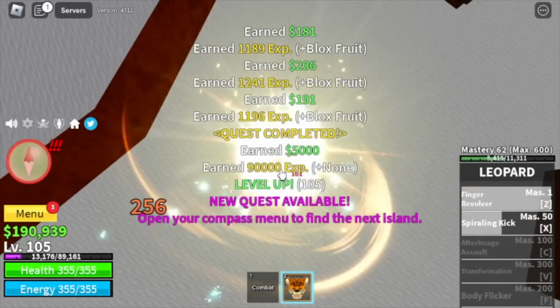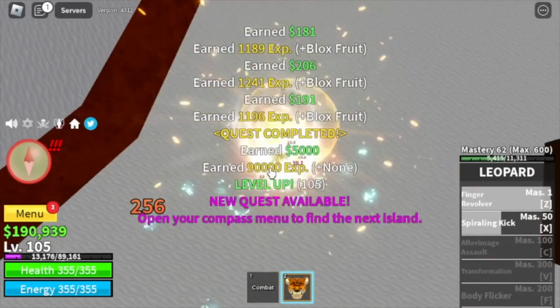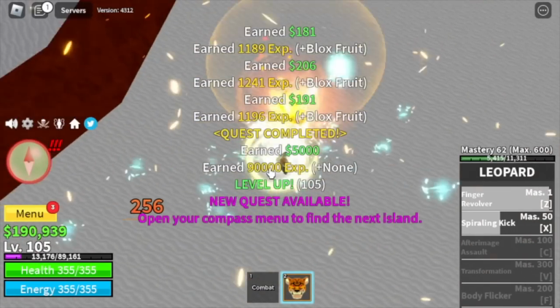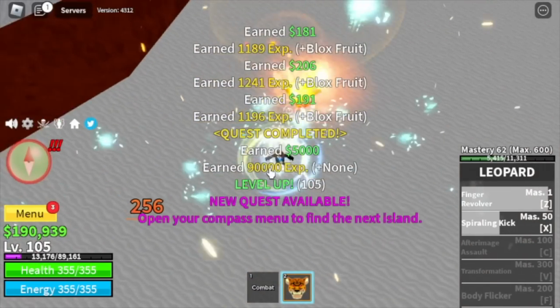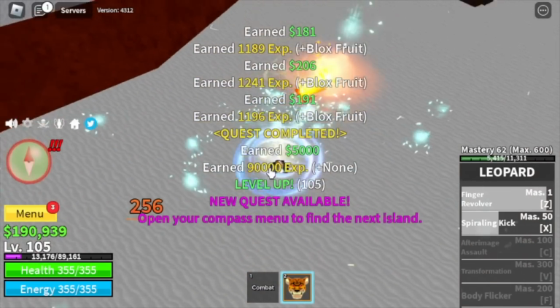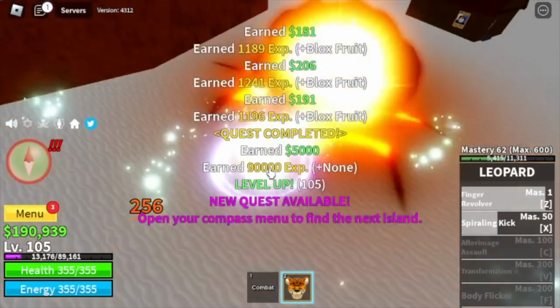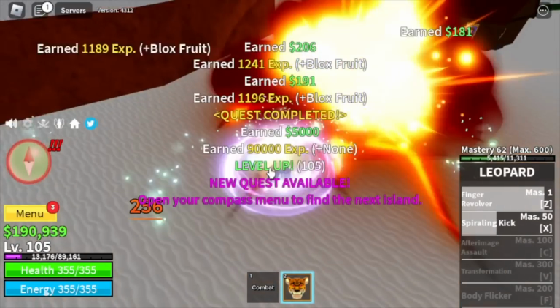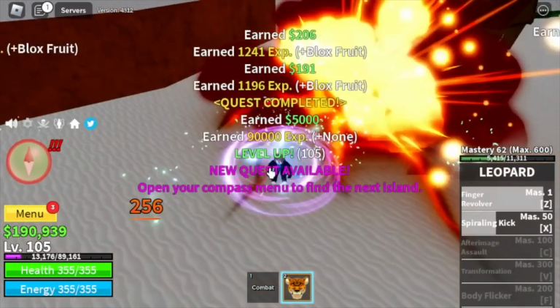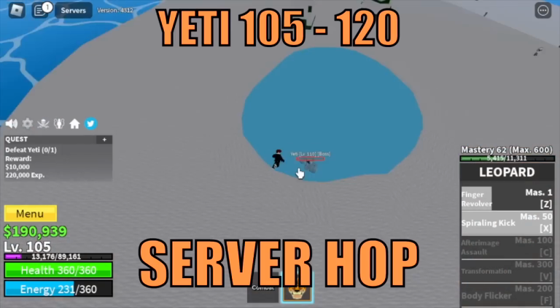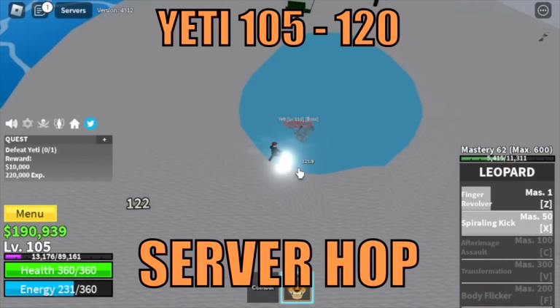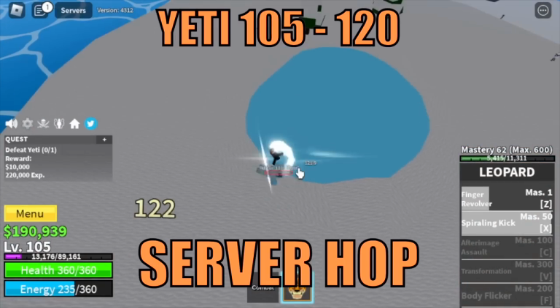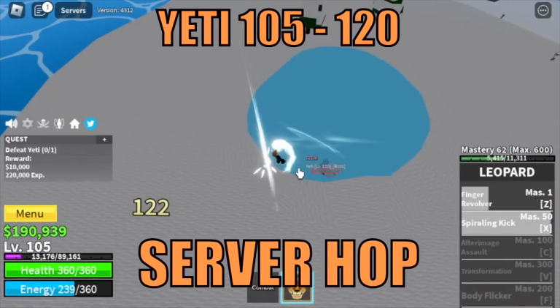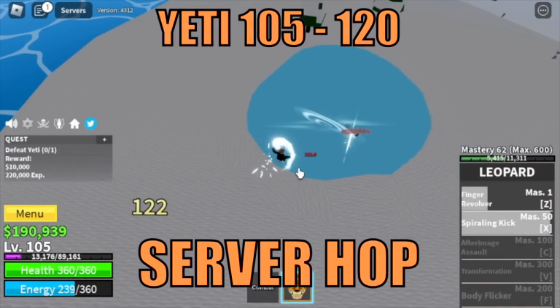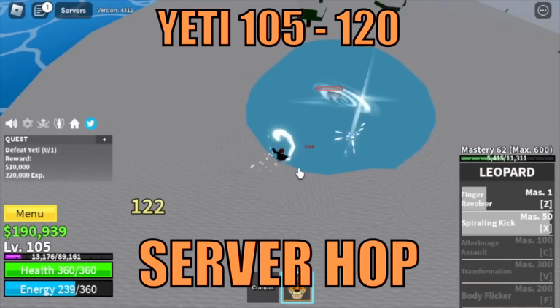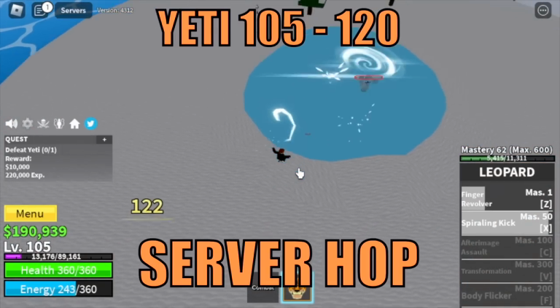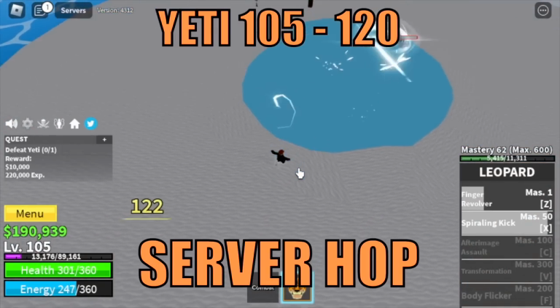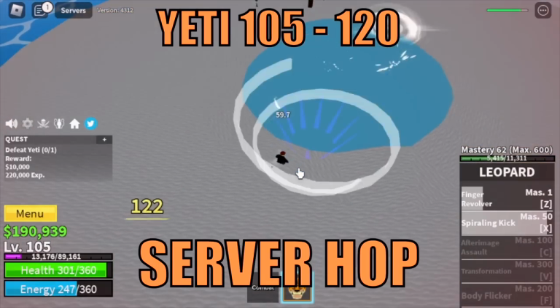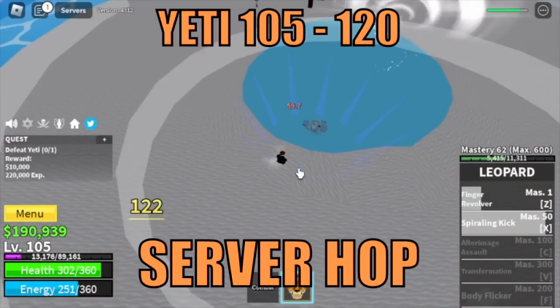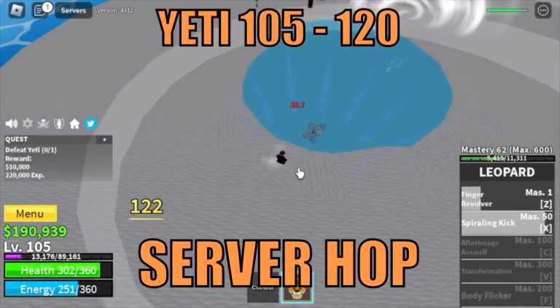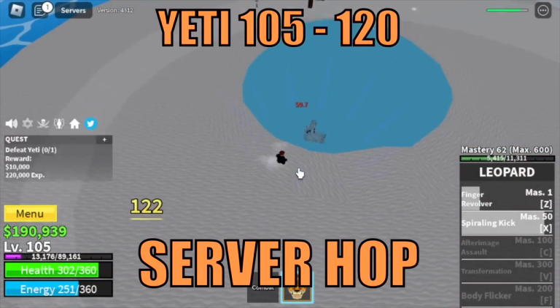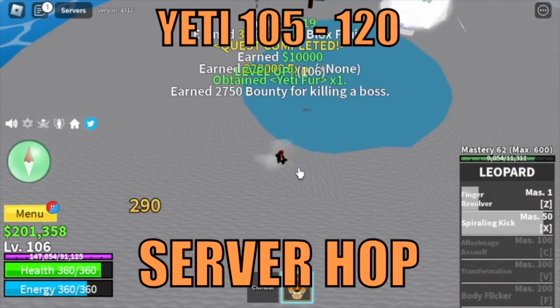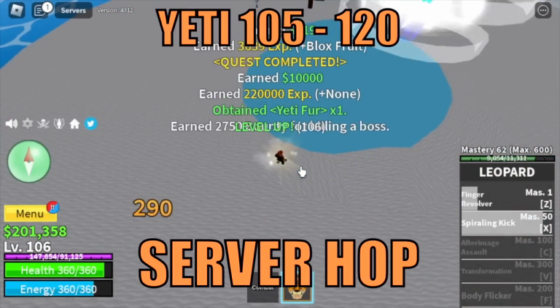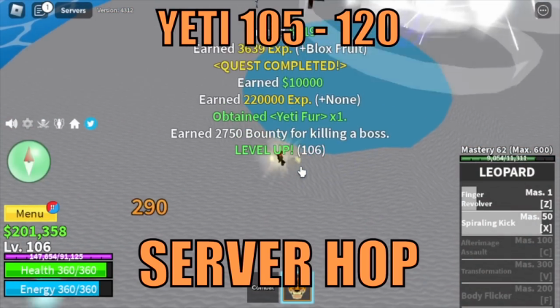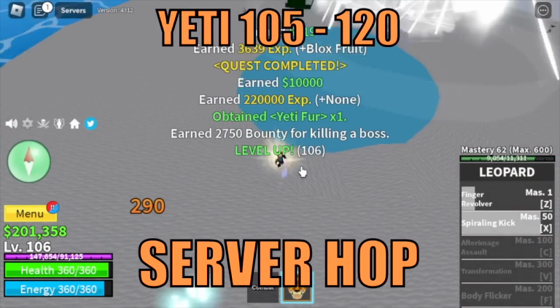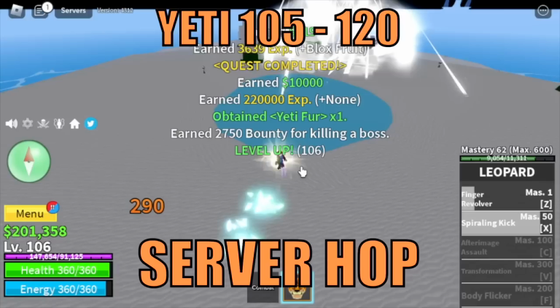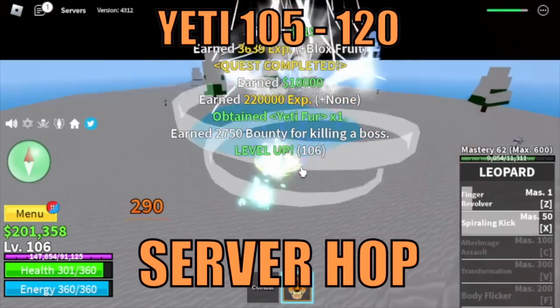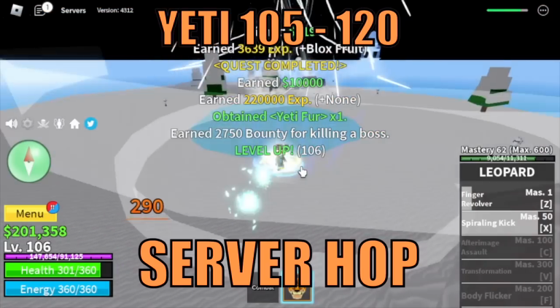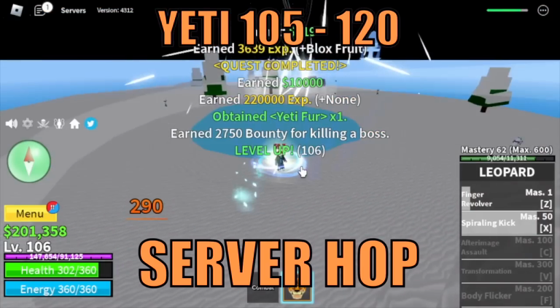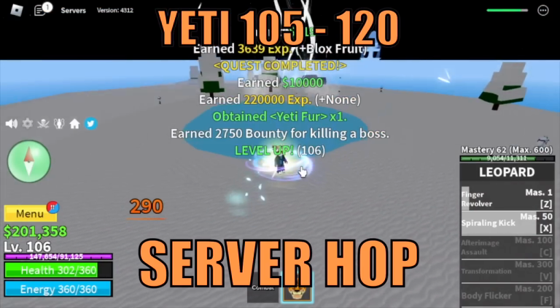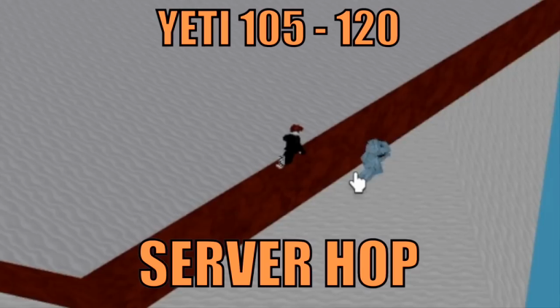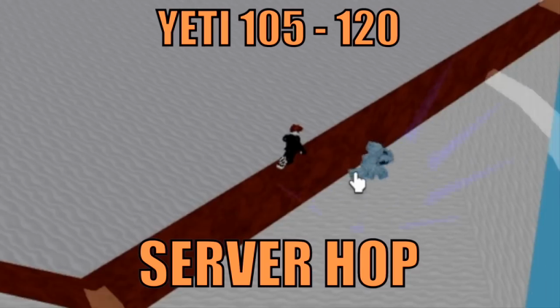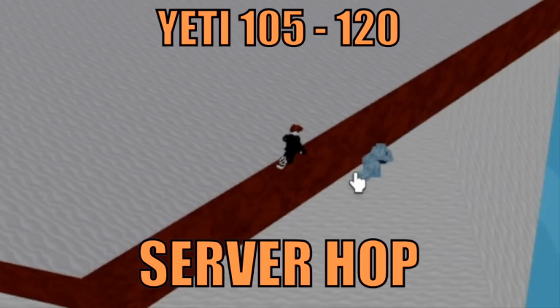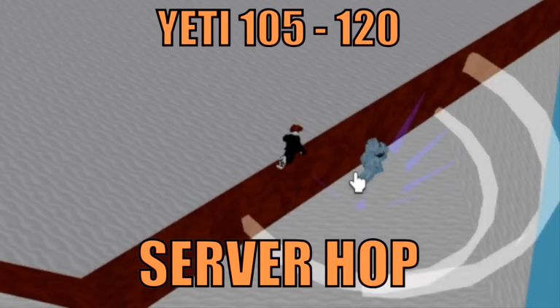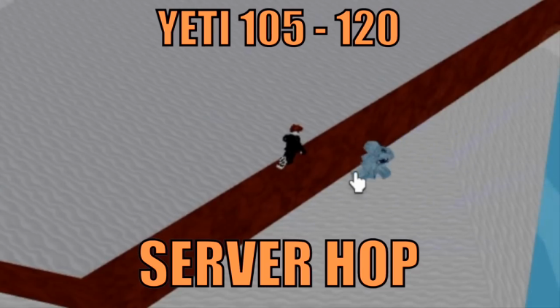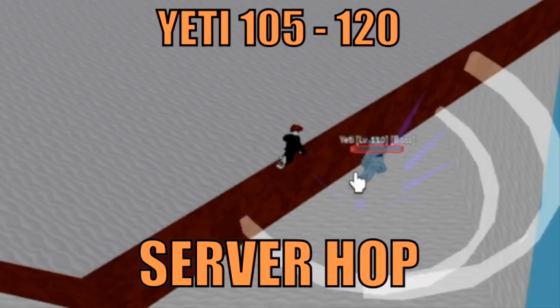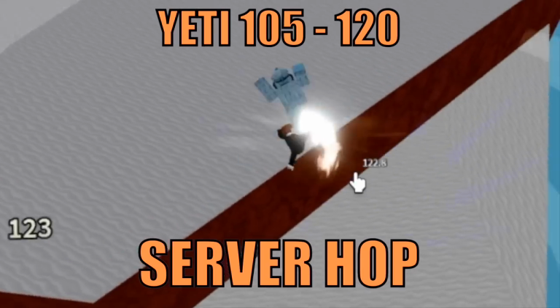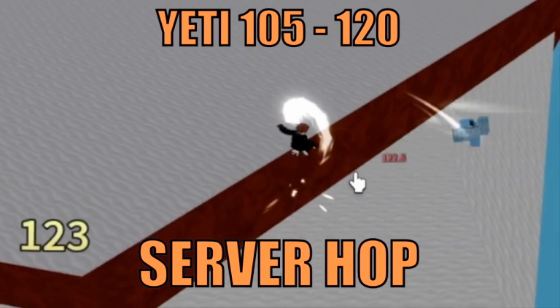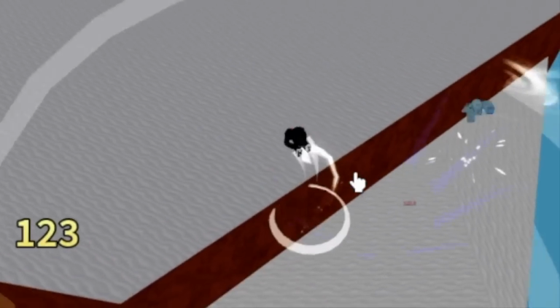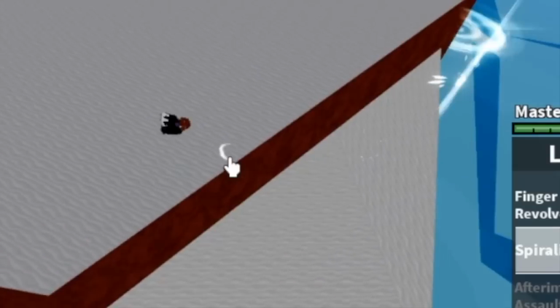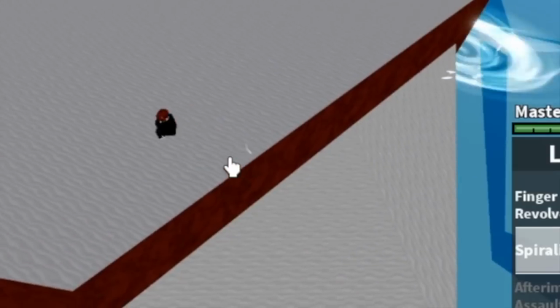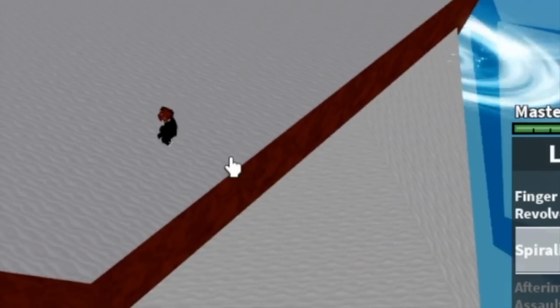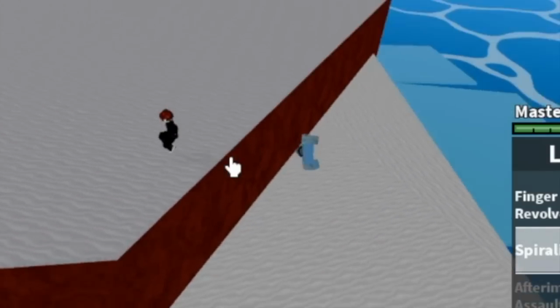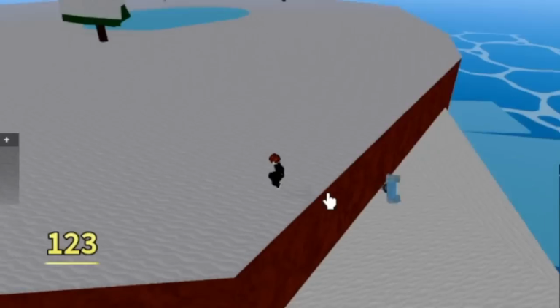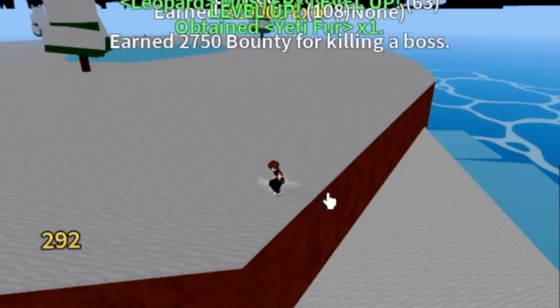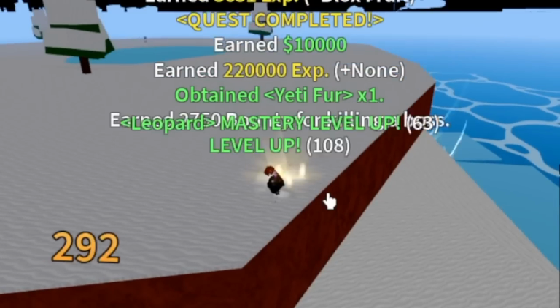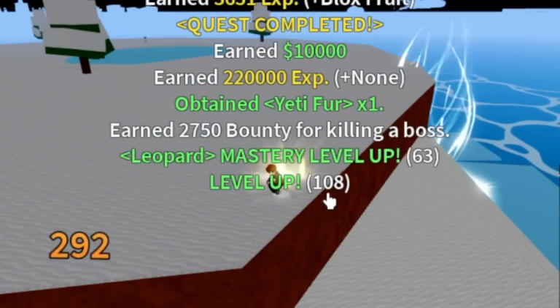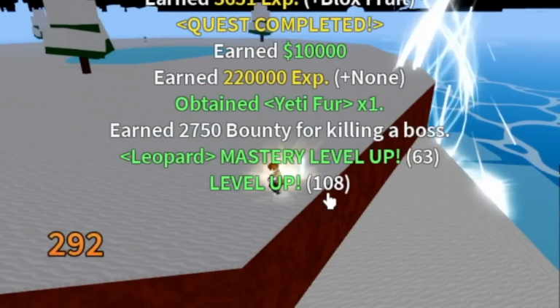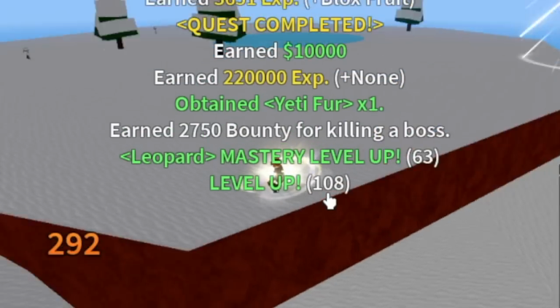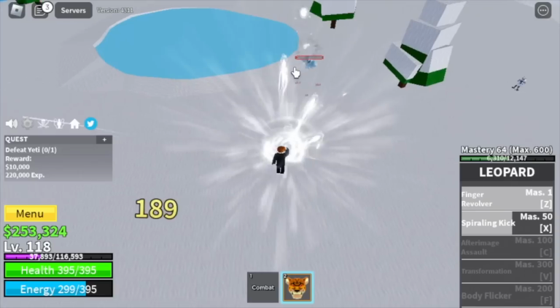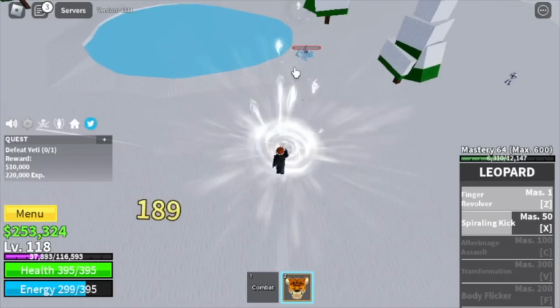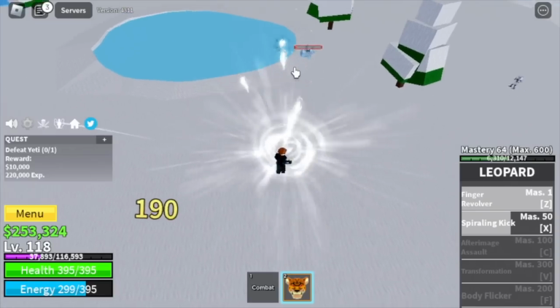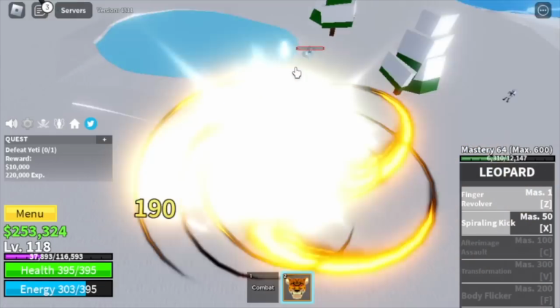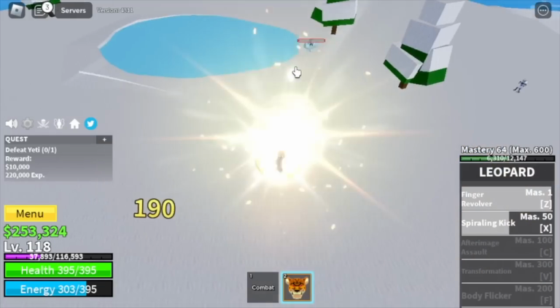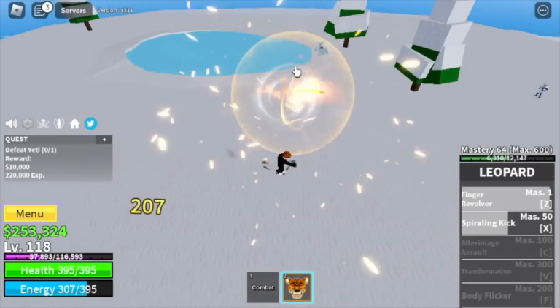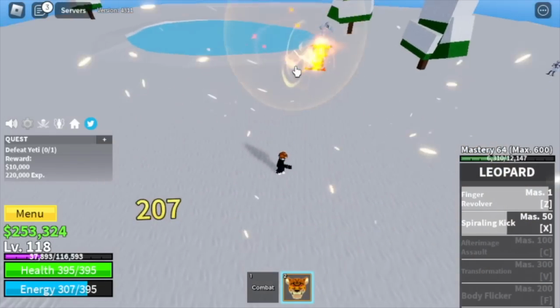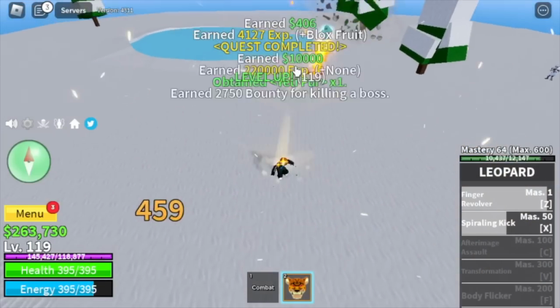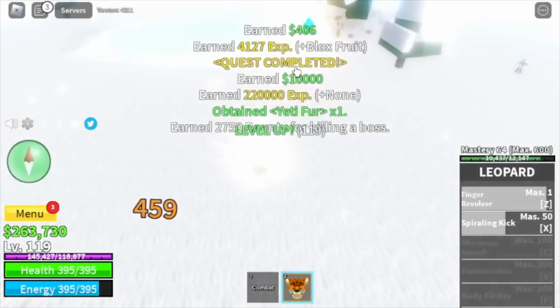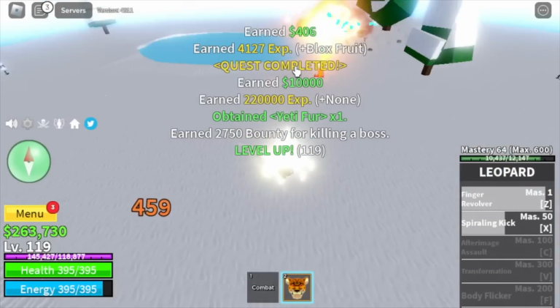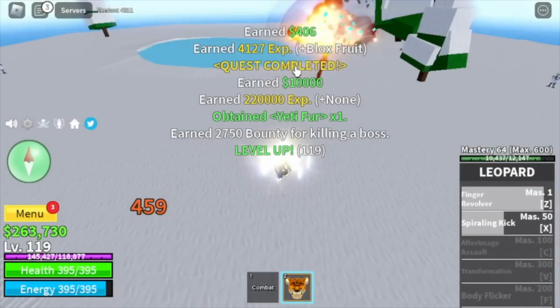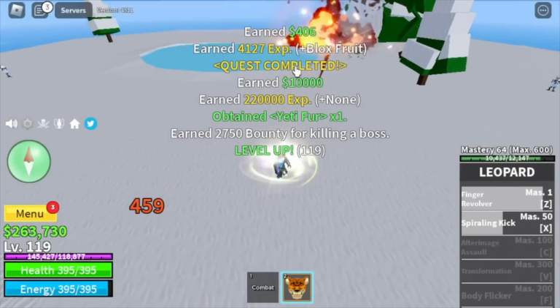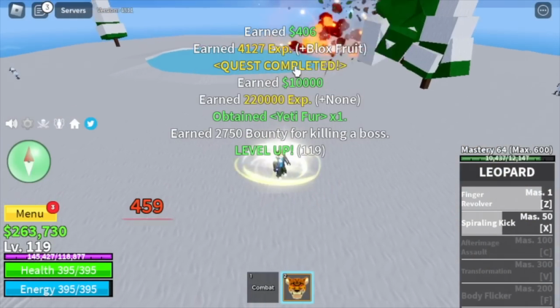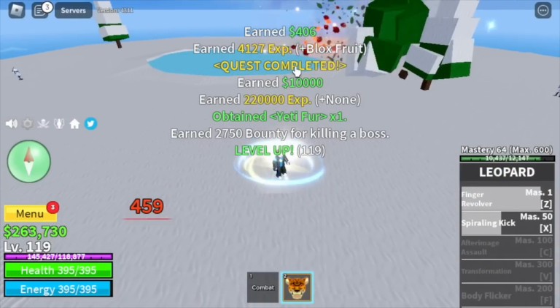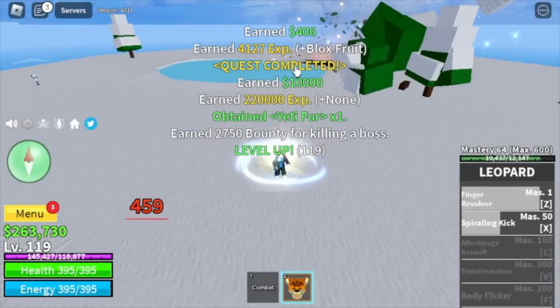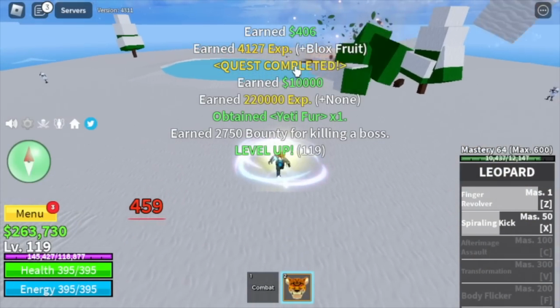At 105 you can start defeating the Yeti. Tip: do server hop. Until you reach level 120.